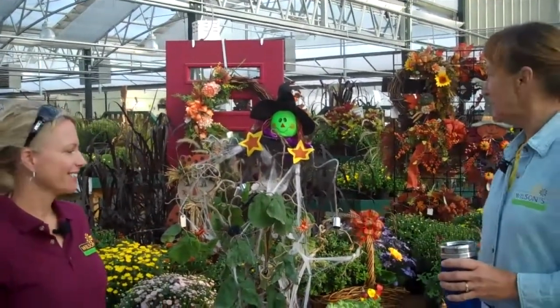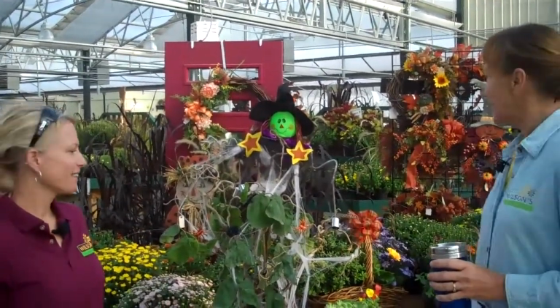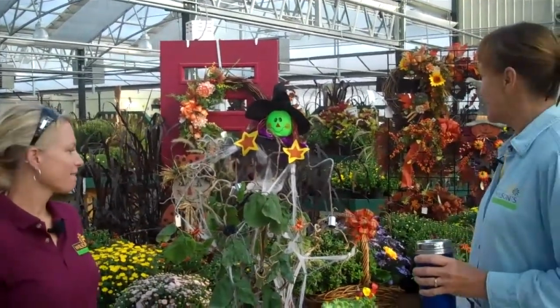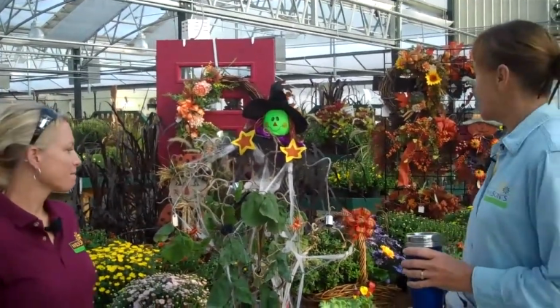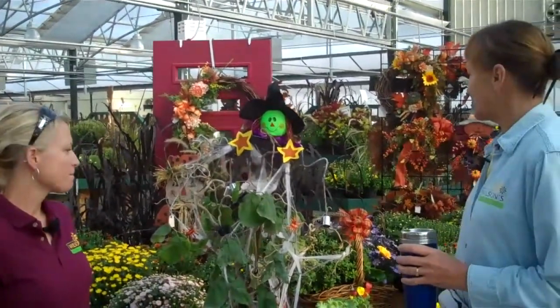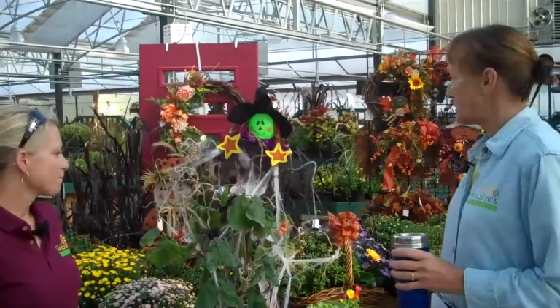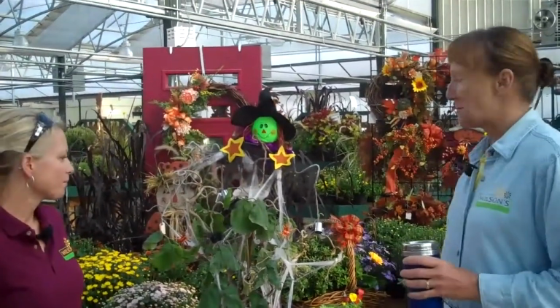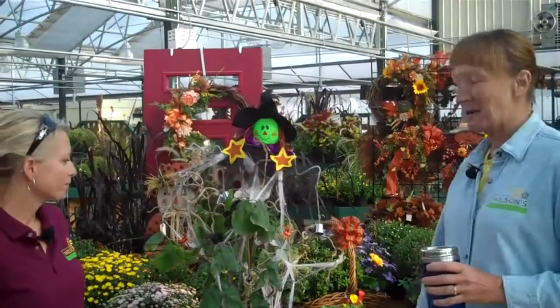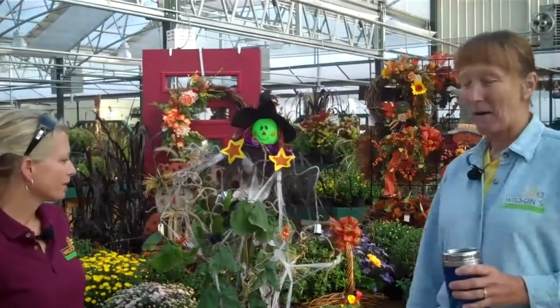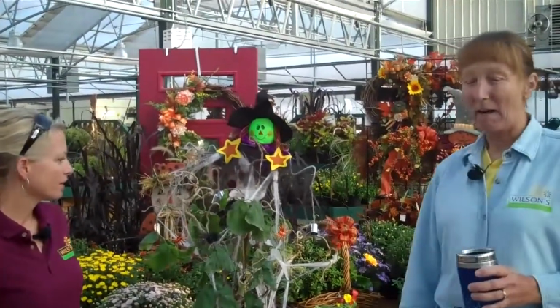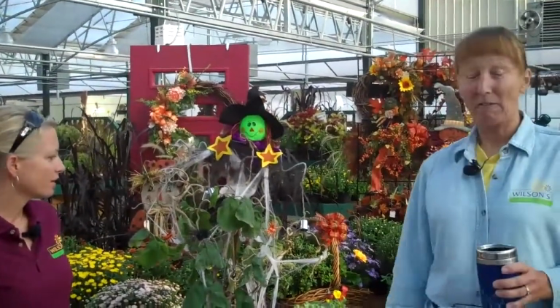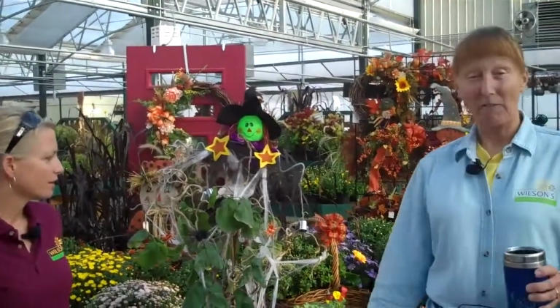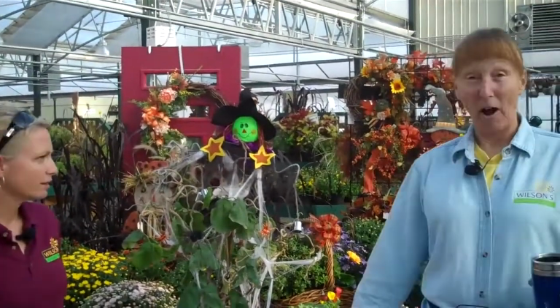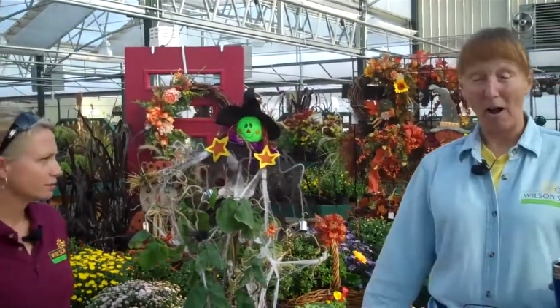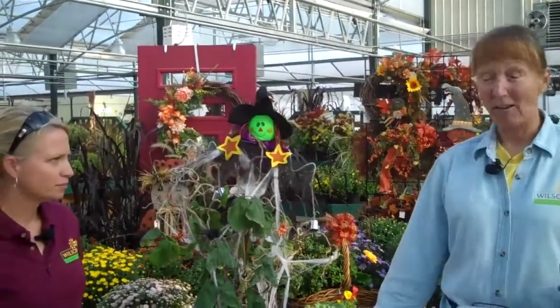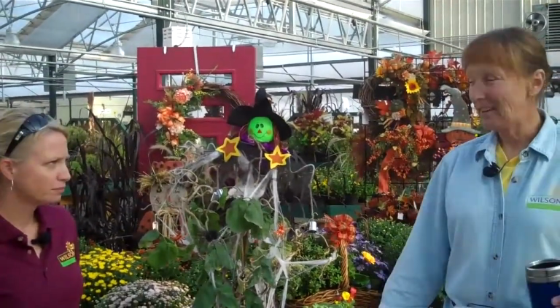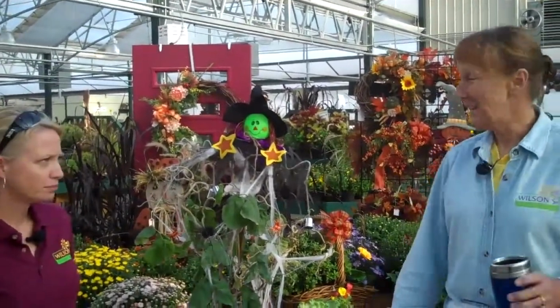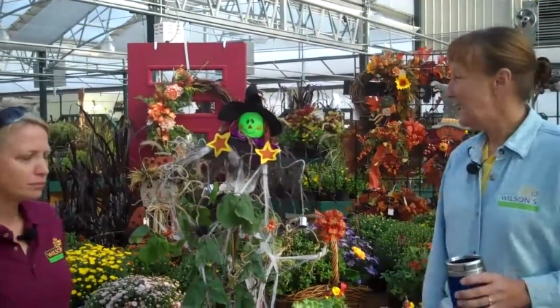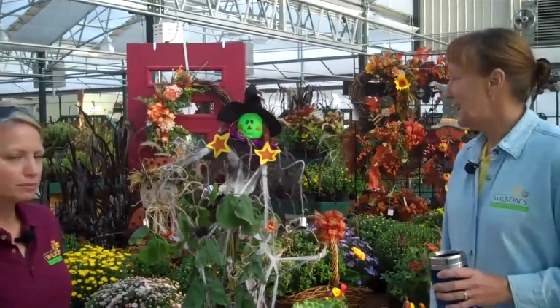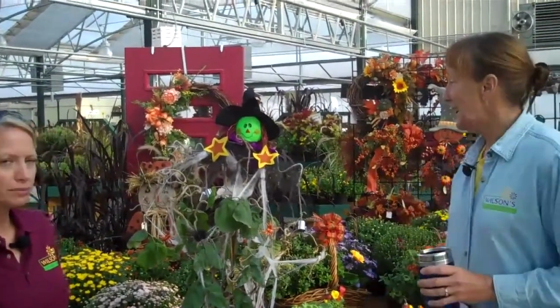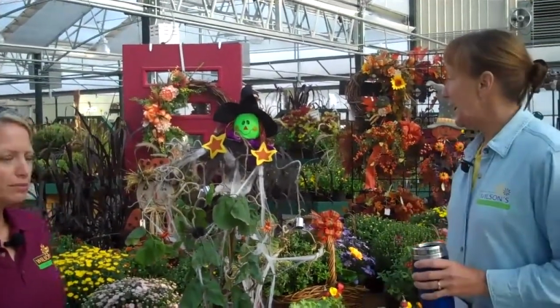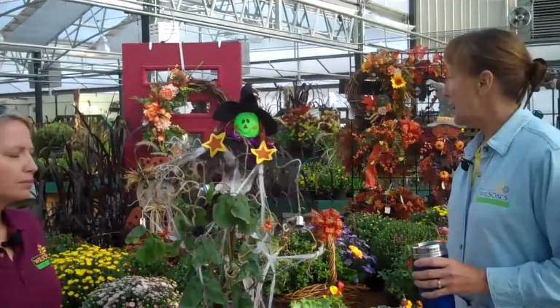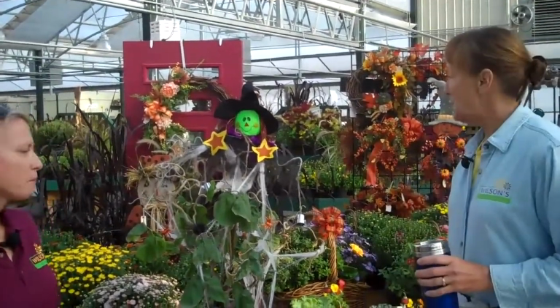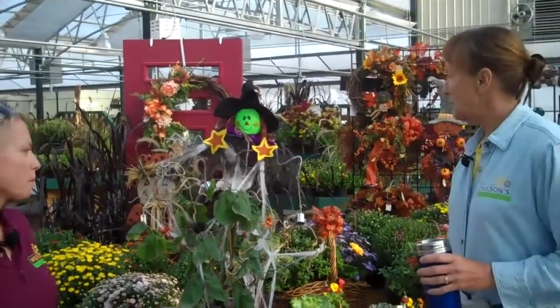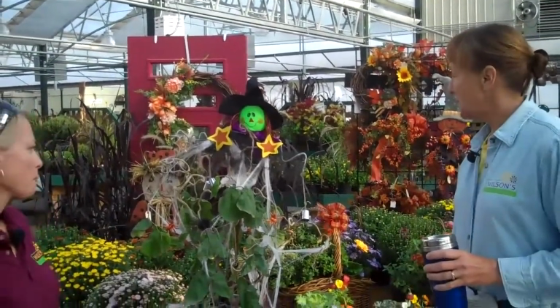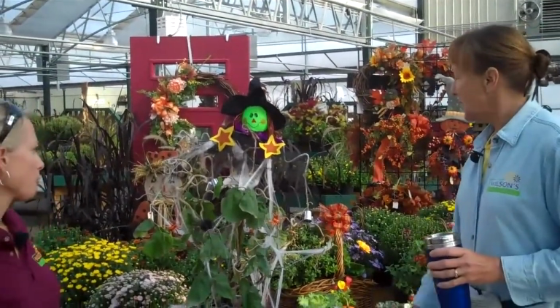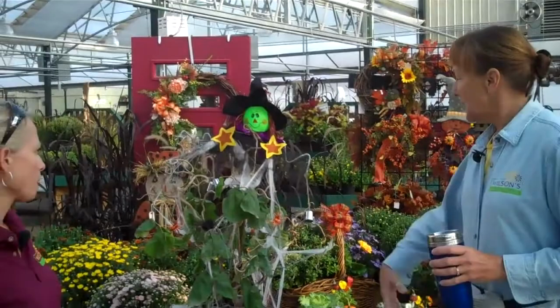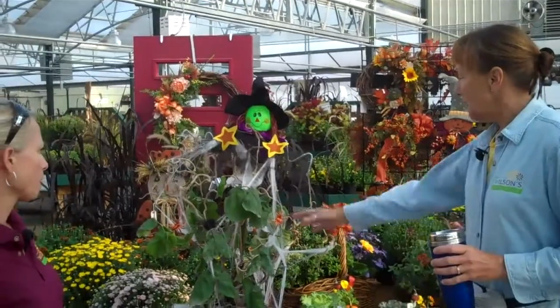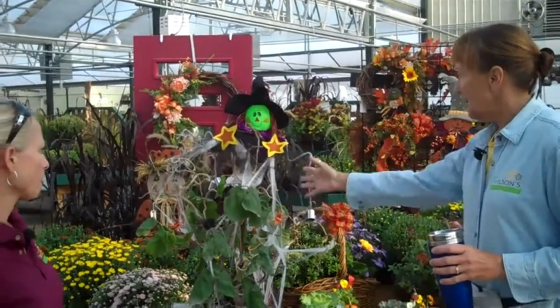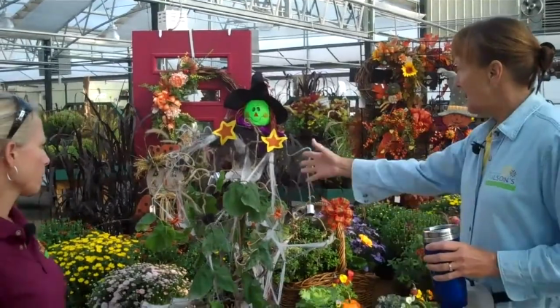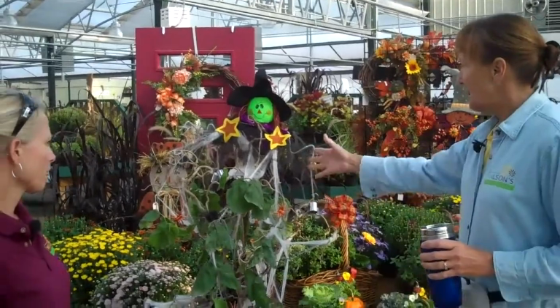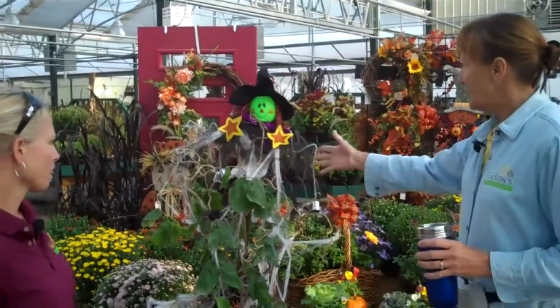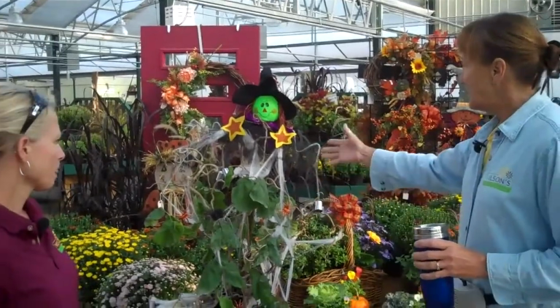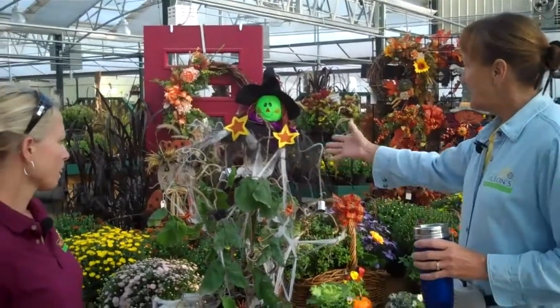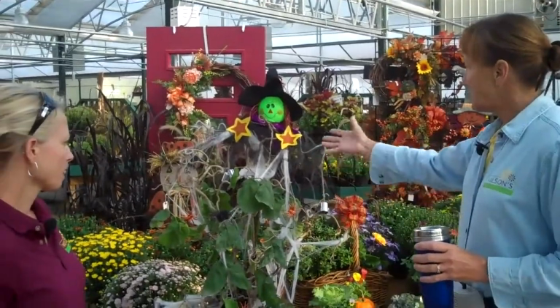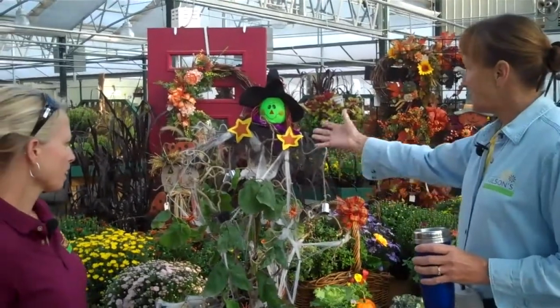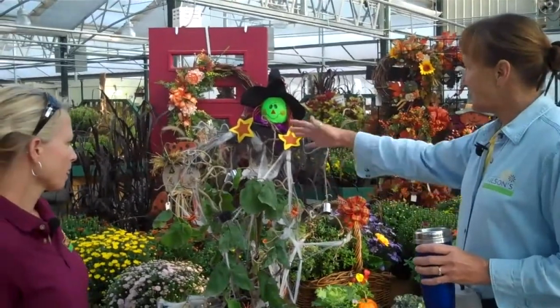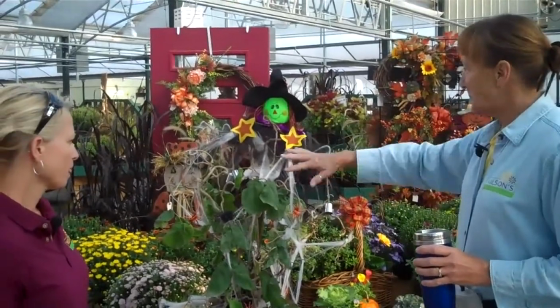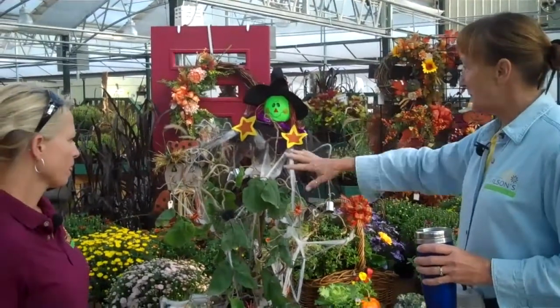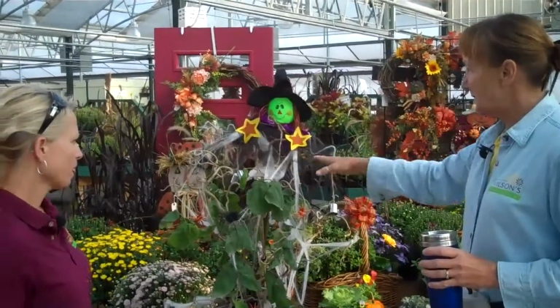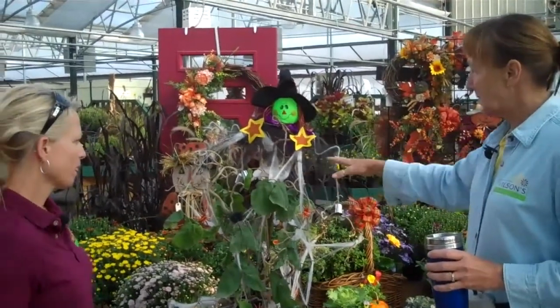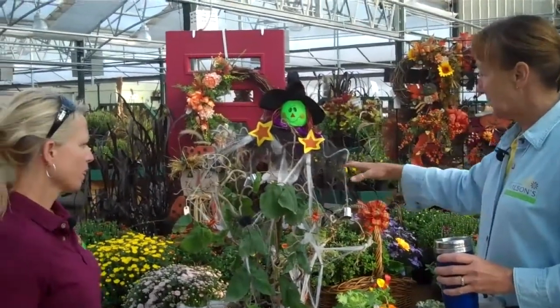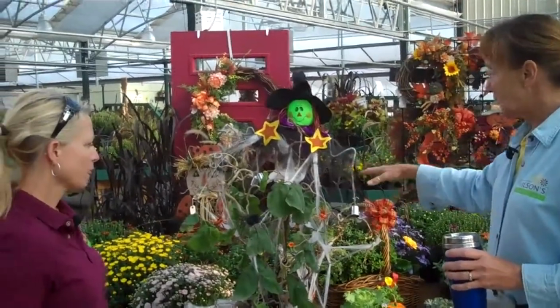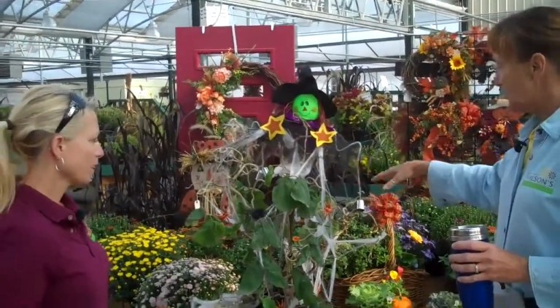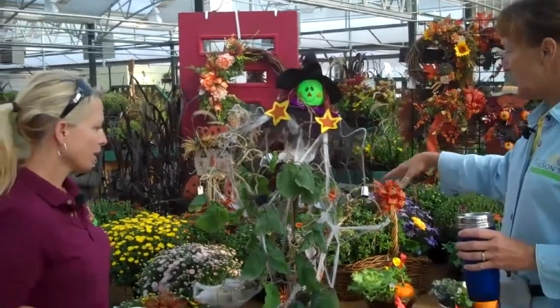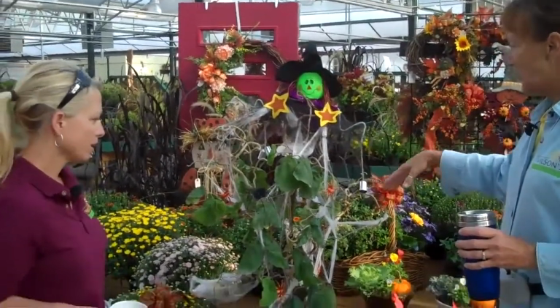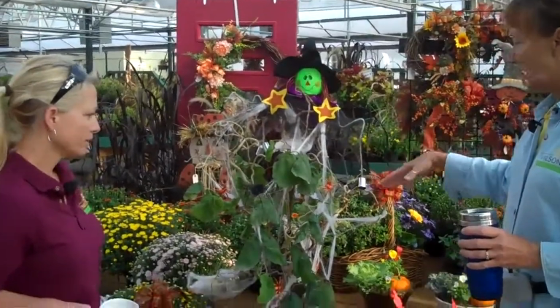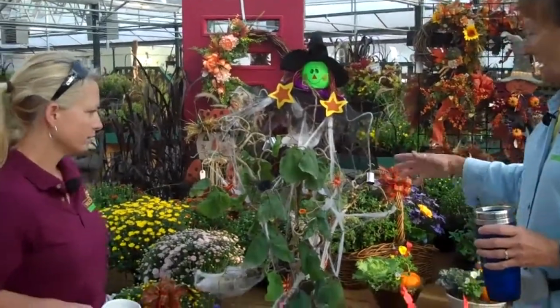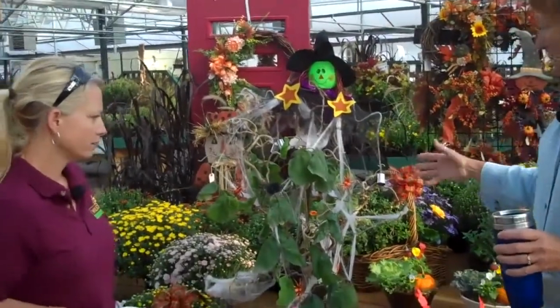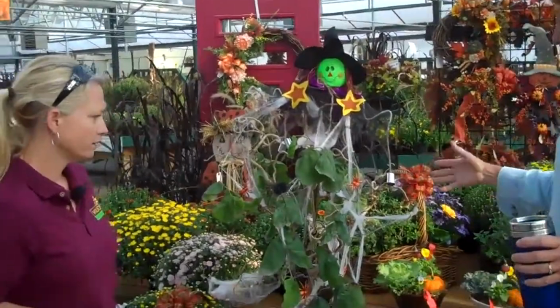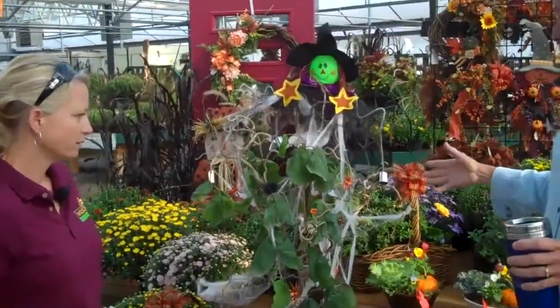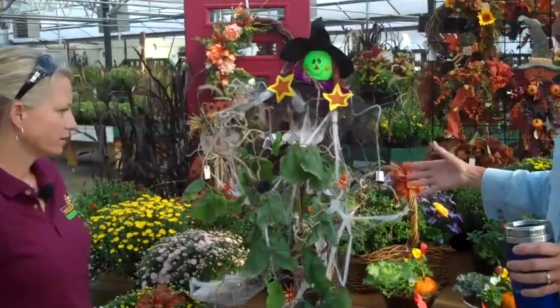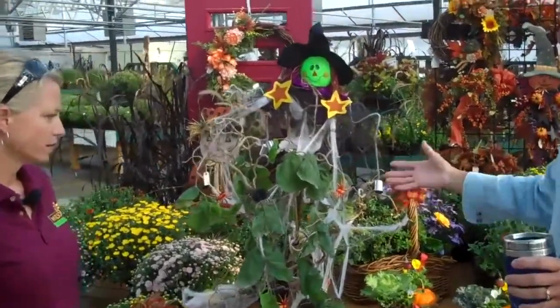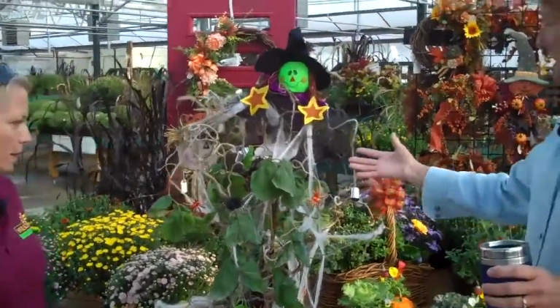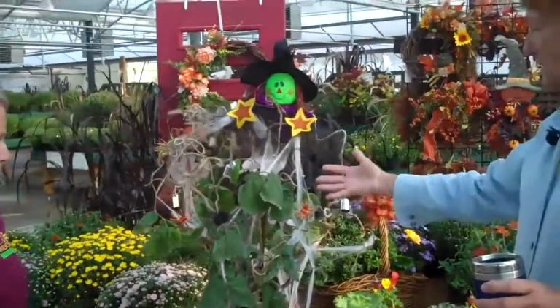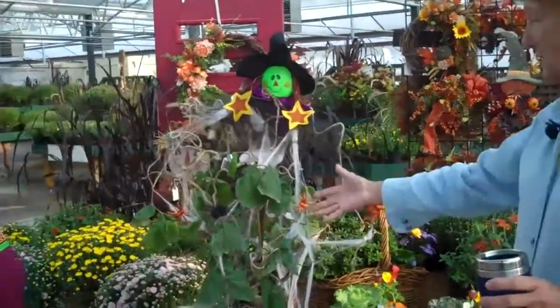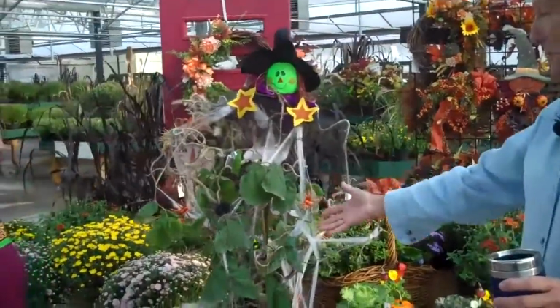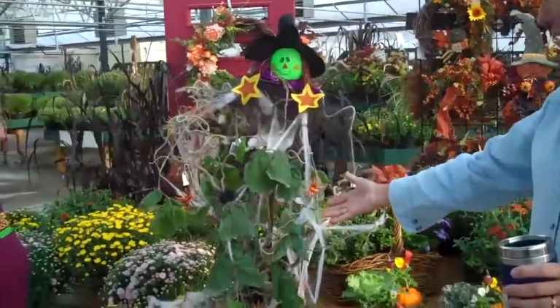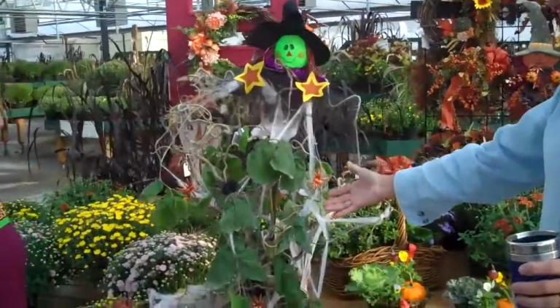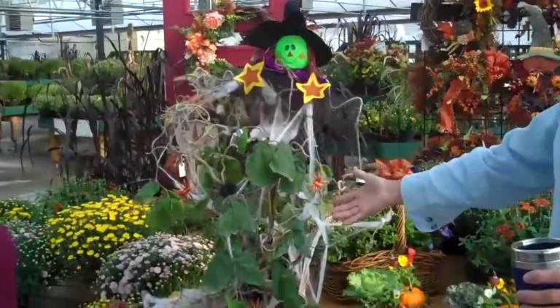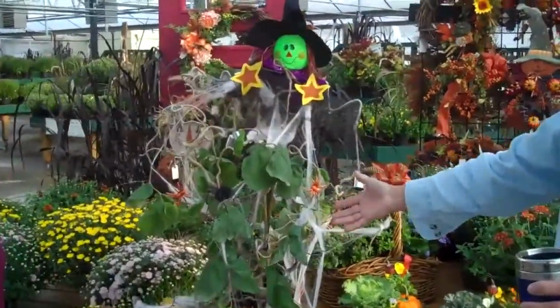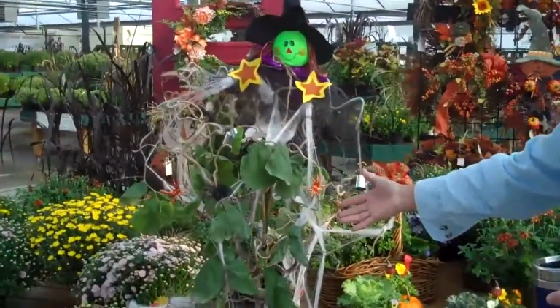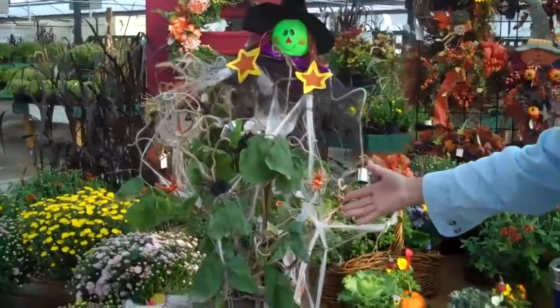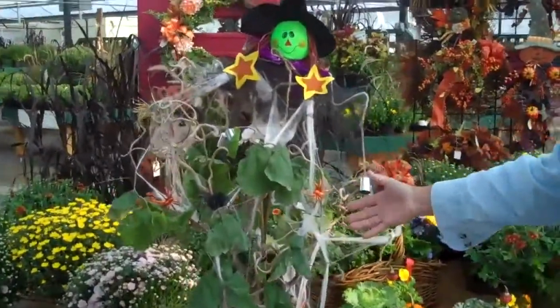We're going to talk just a little bit about fall. Just a little bit of decoration — you don't have to have anything fancy. This could be in your yard.